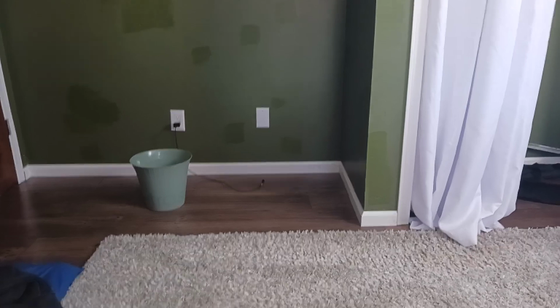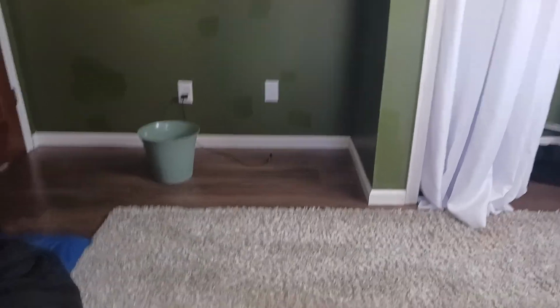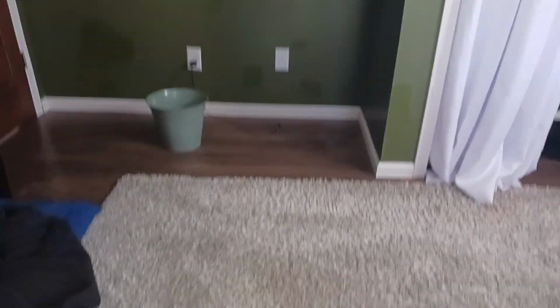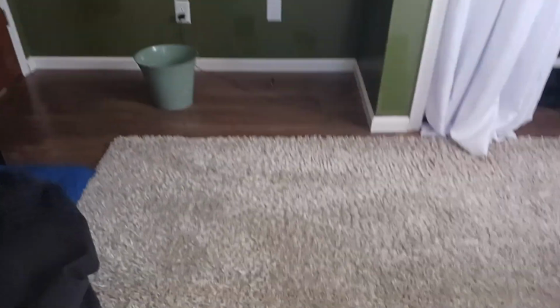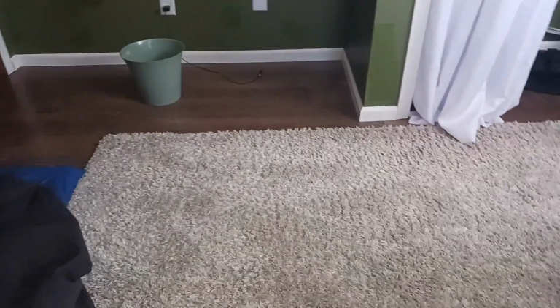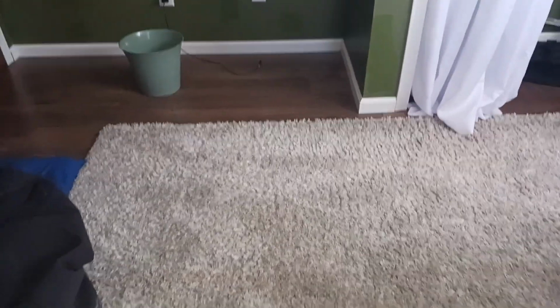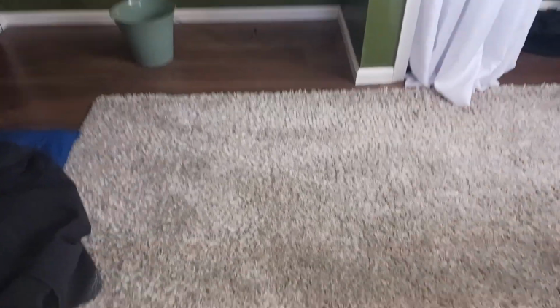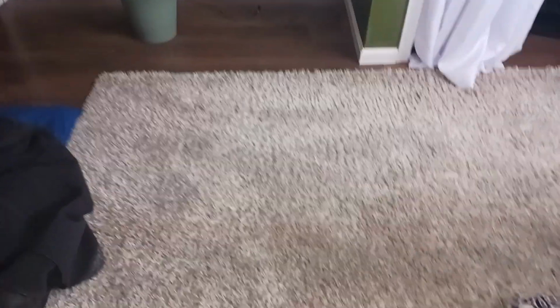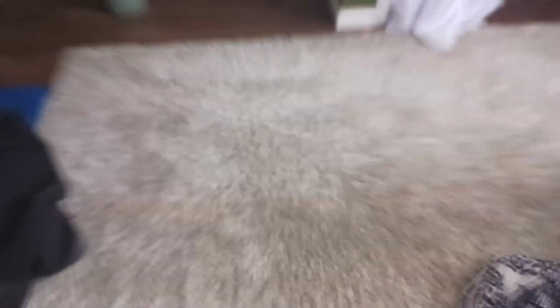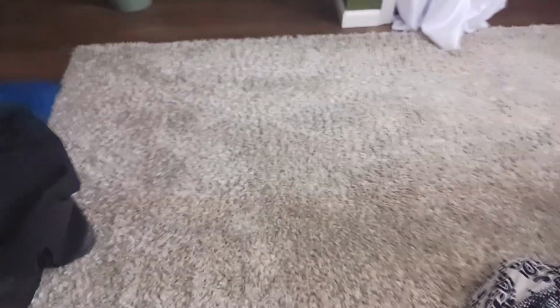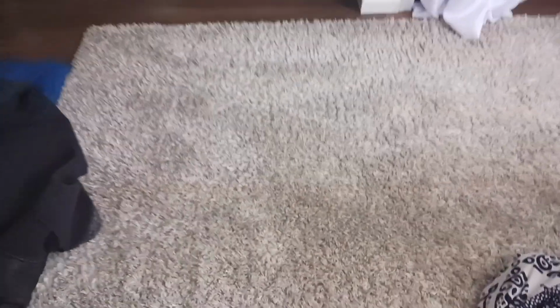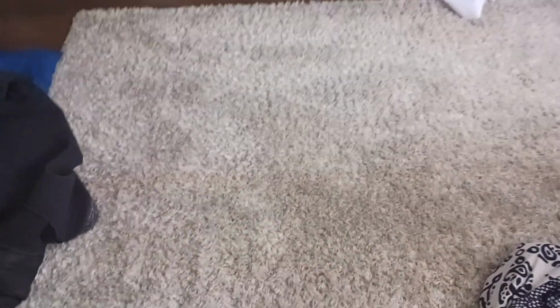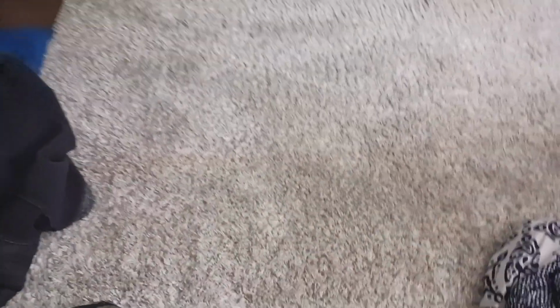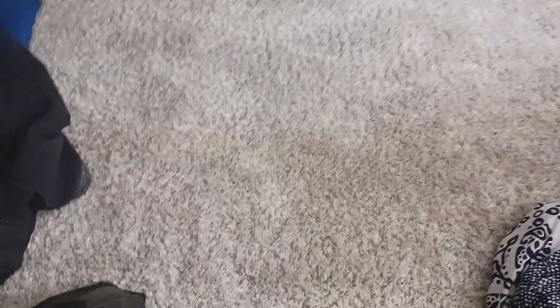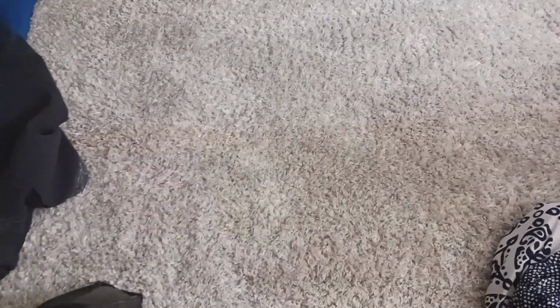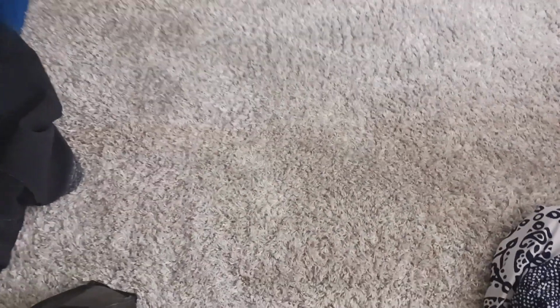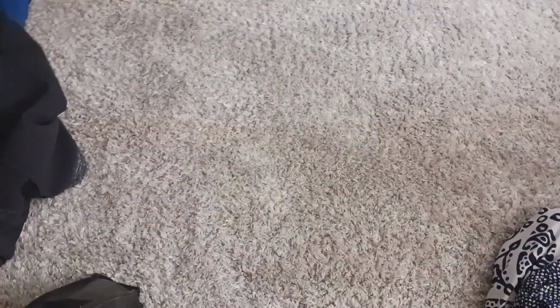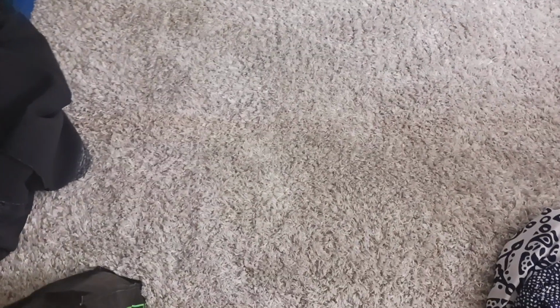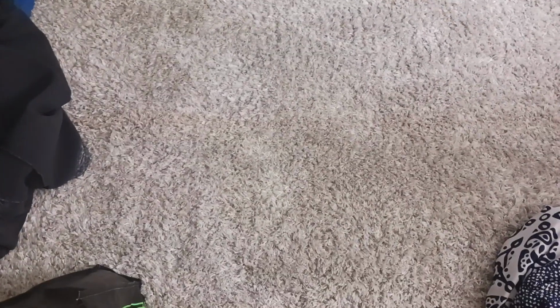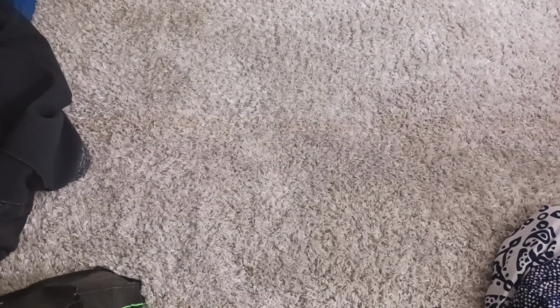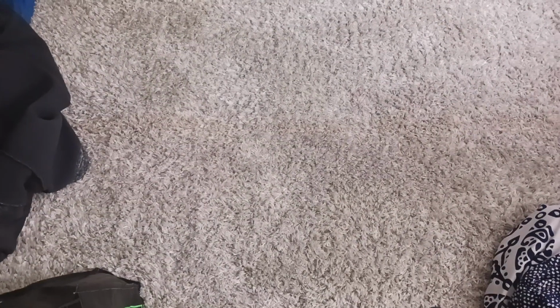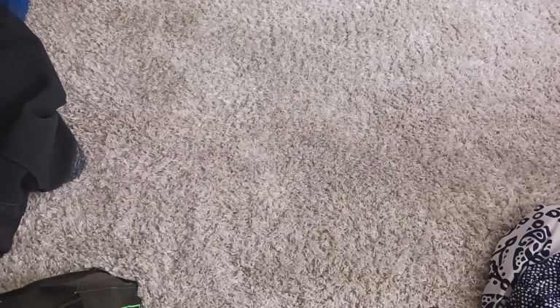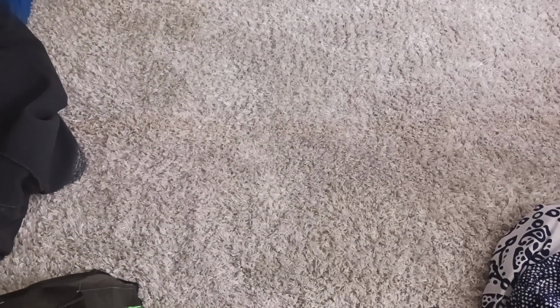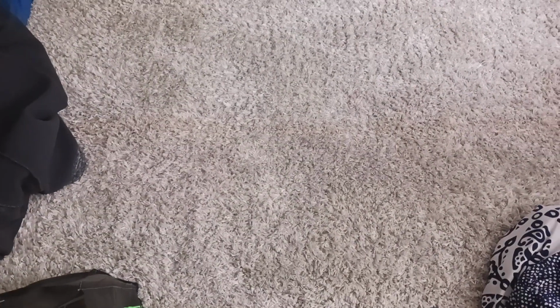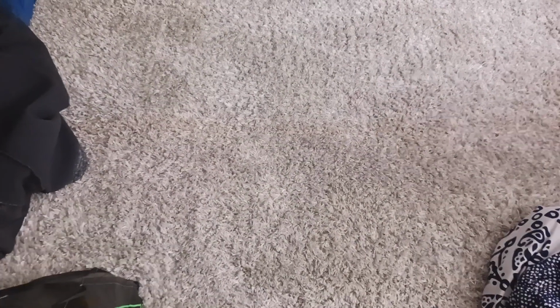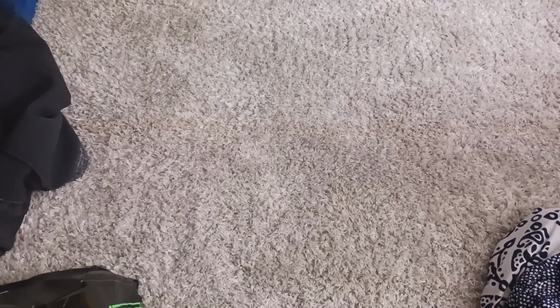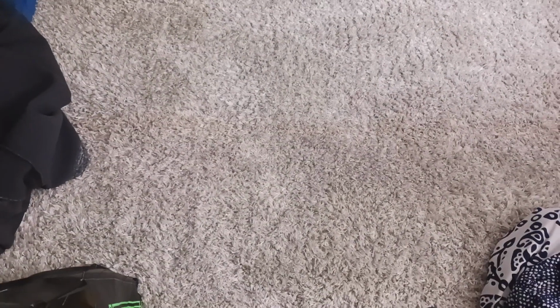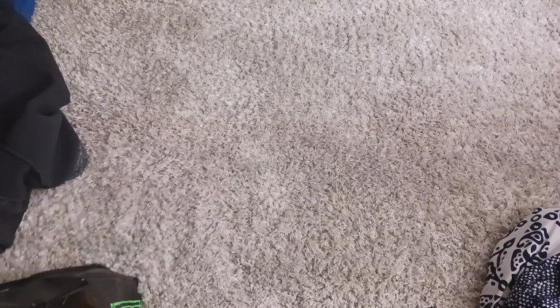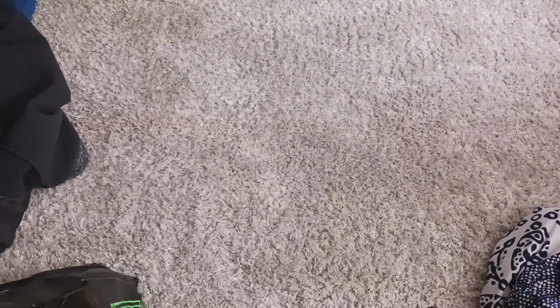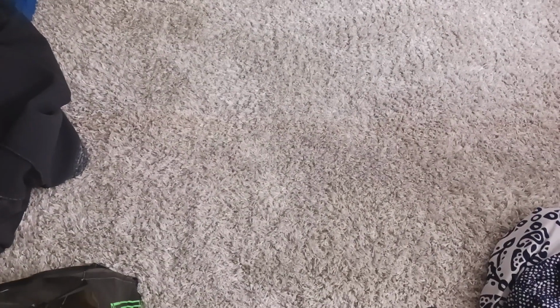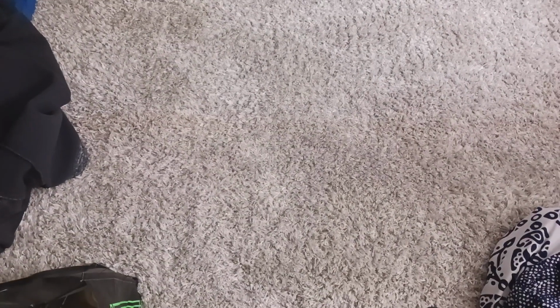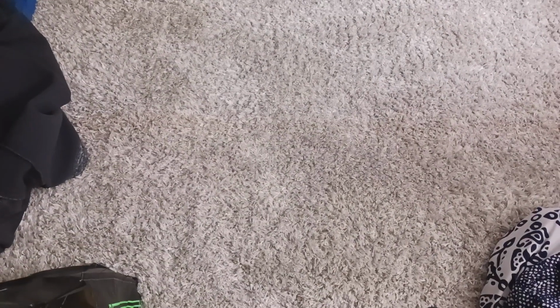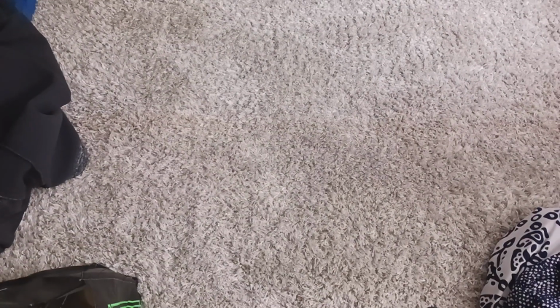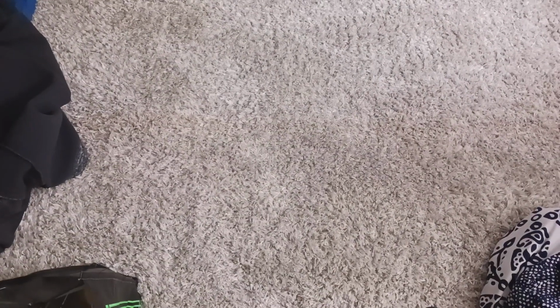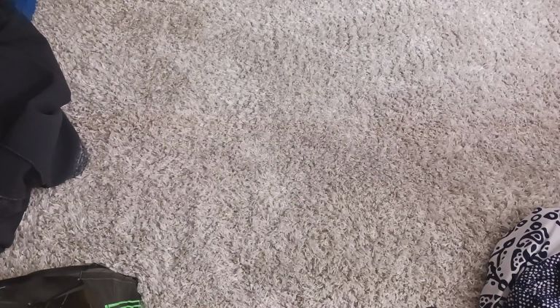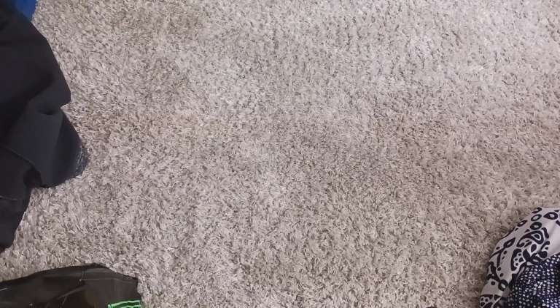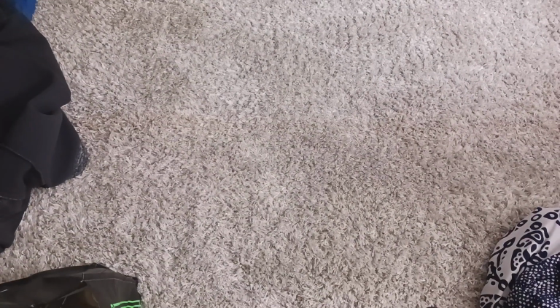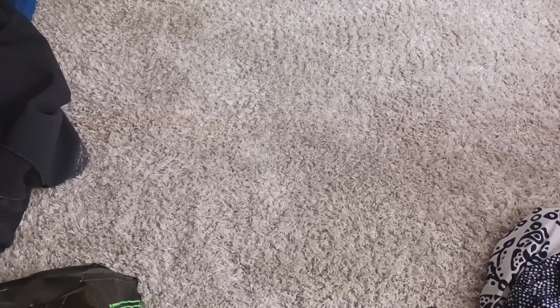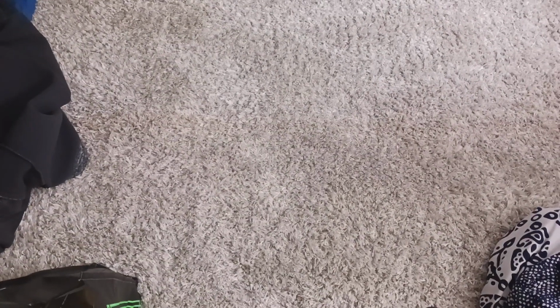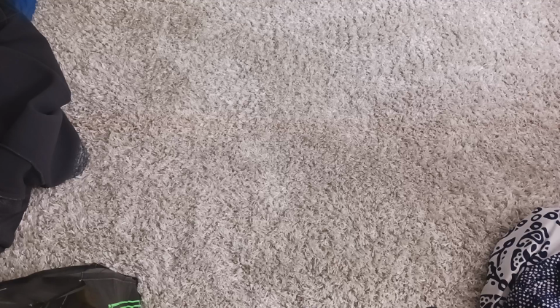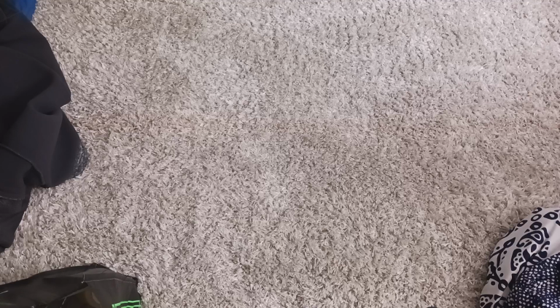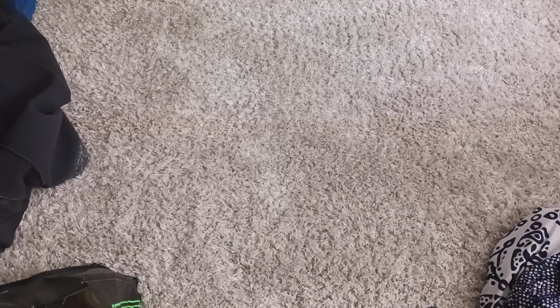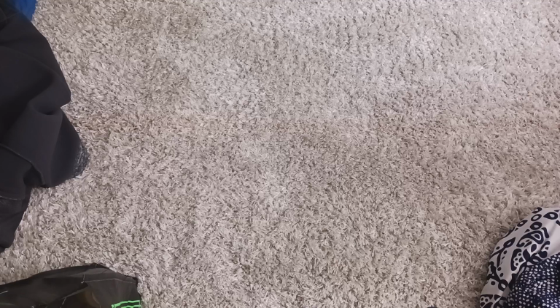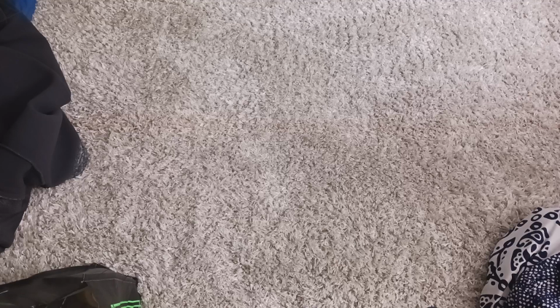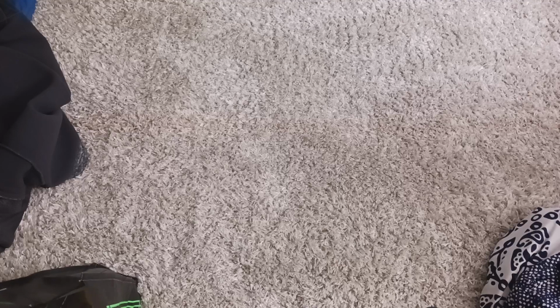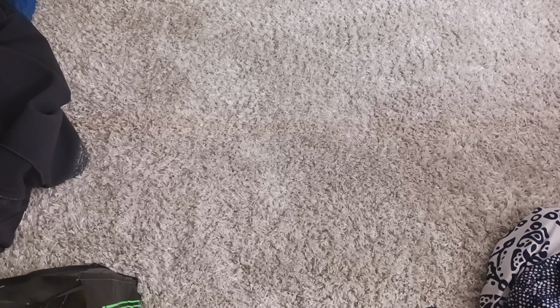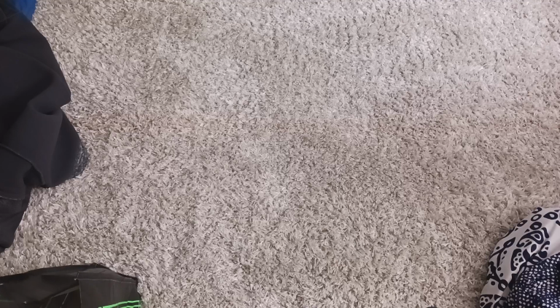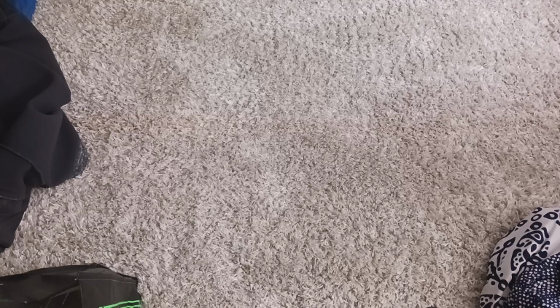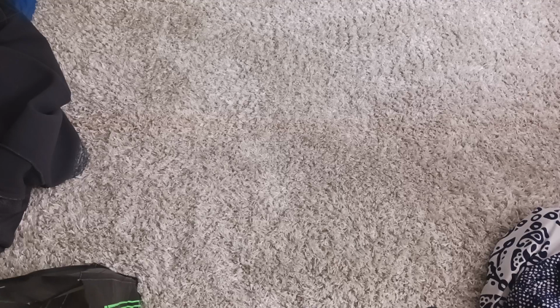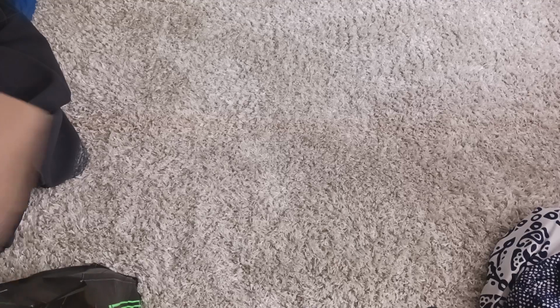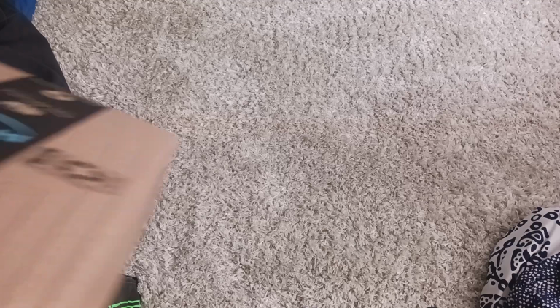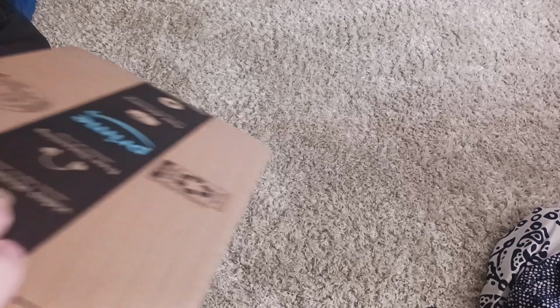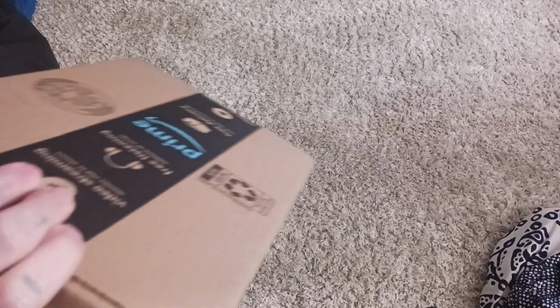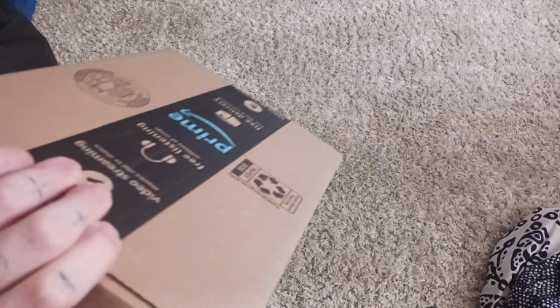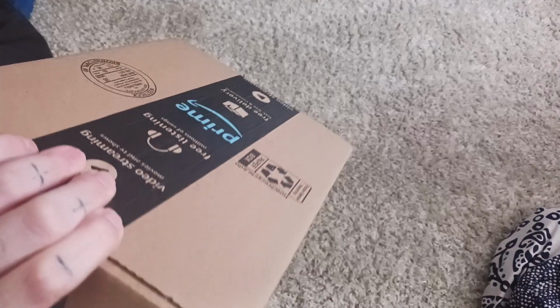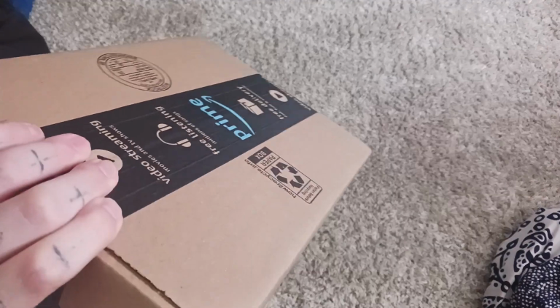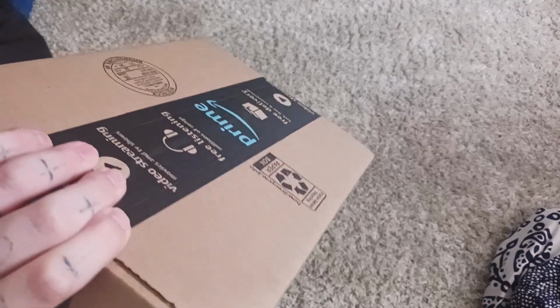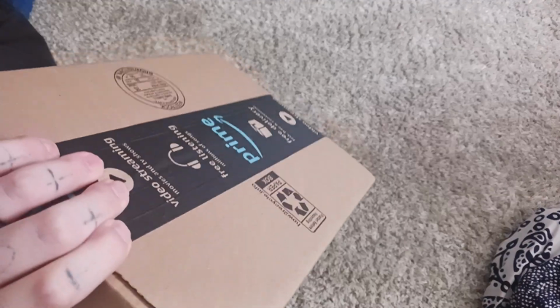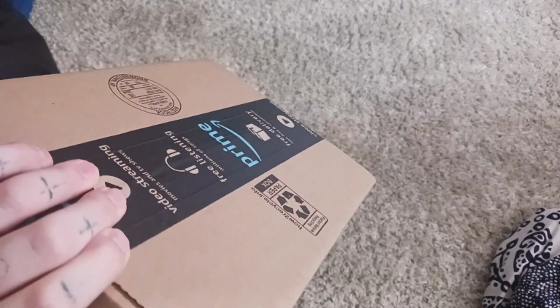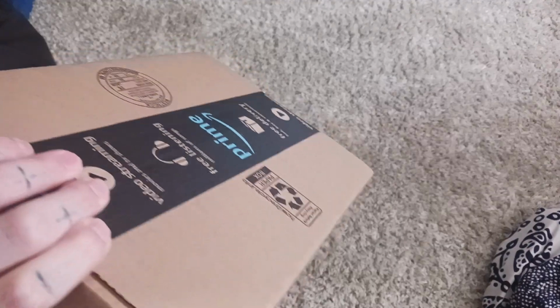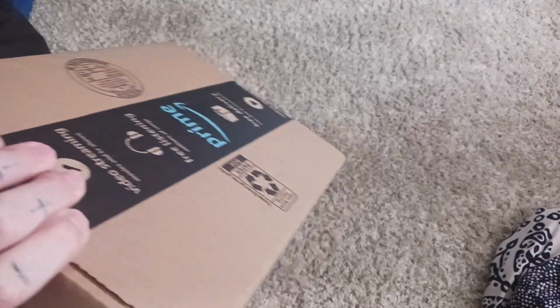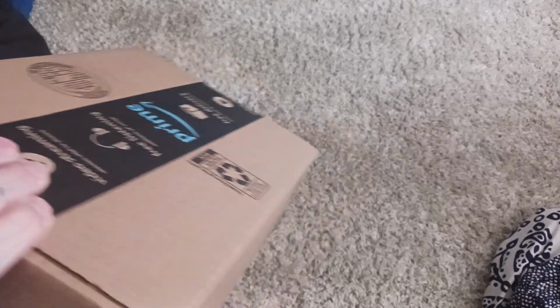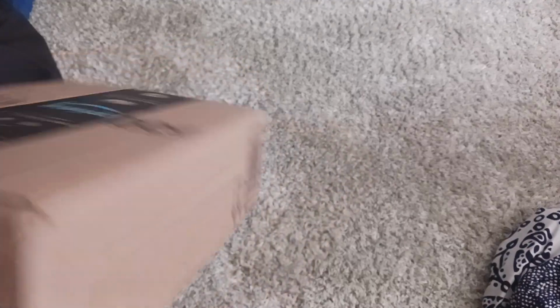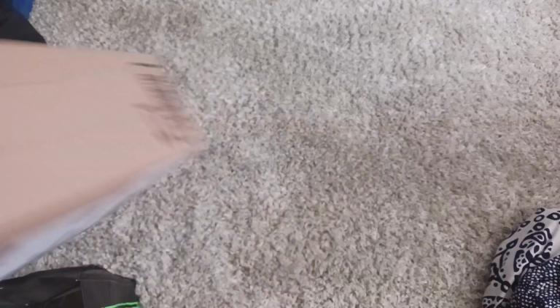Hey guys, welcome back to JAR Ventures. We are going to be doing an unboxing video on my iPad.